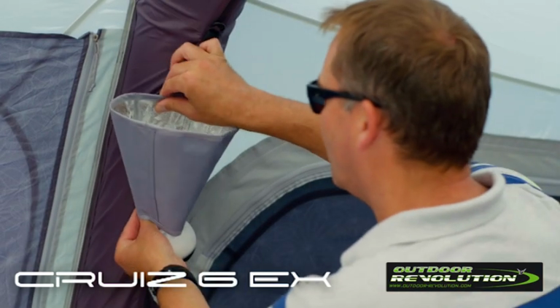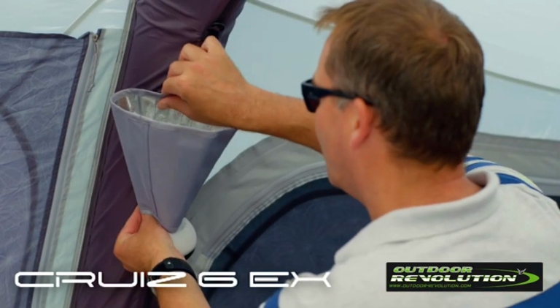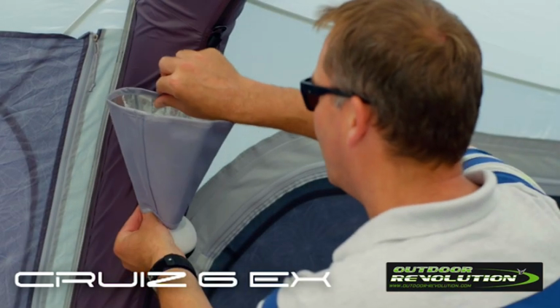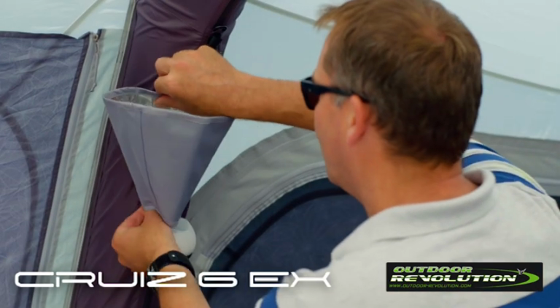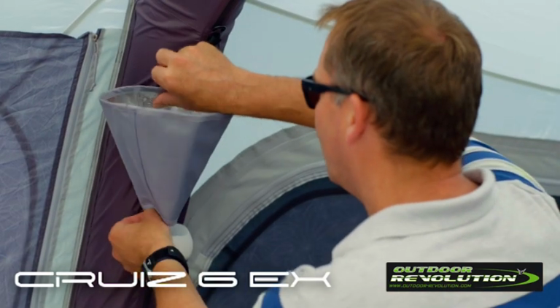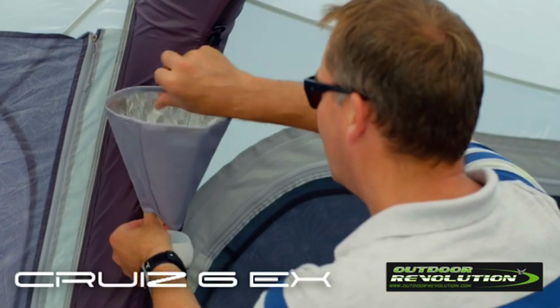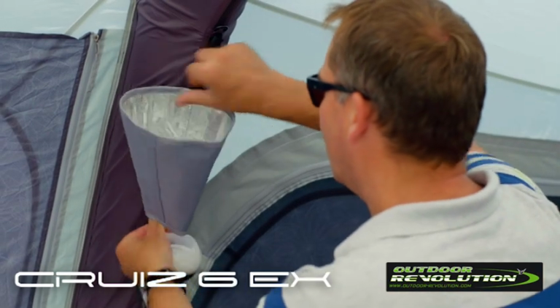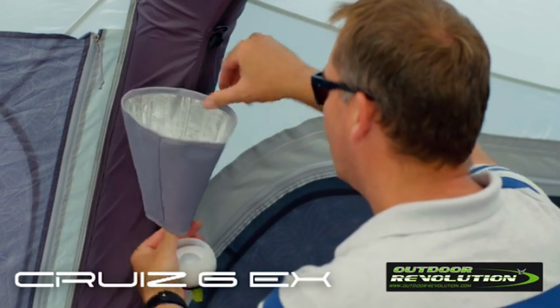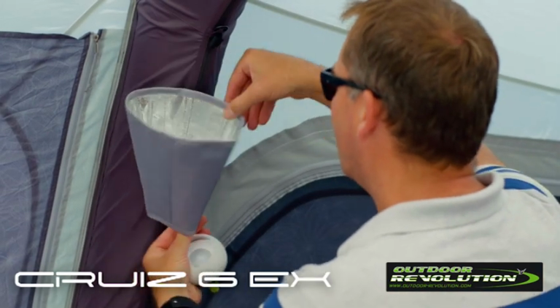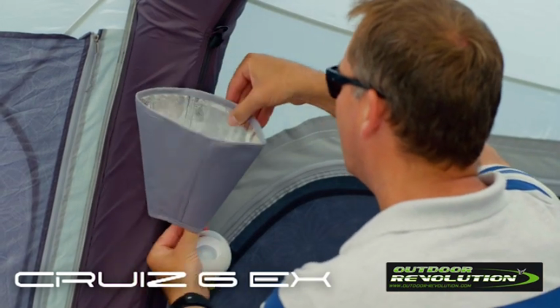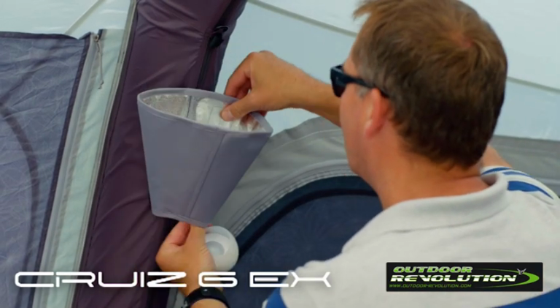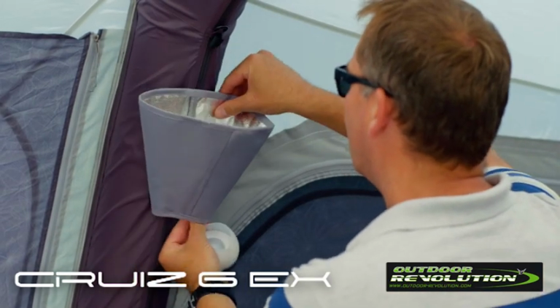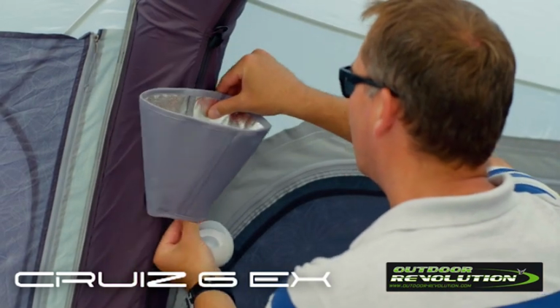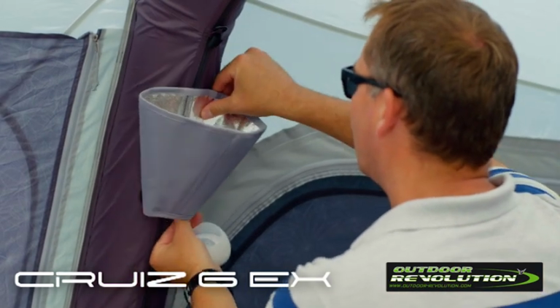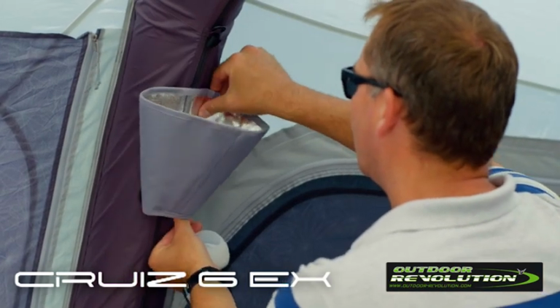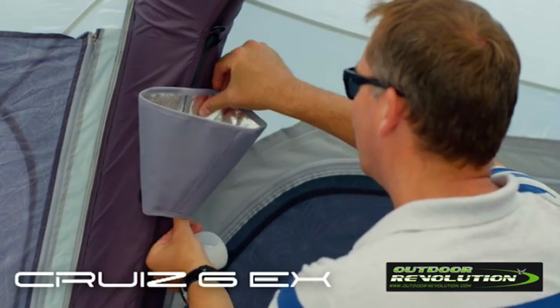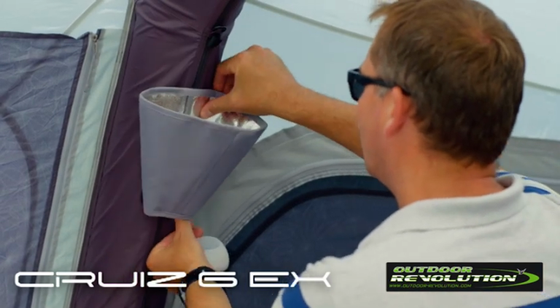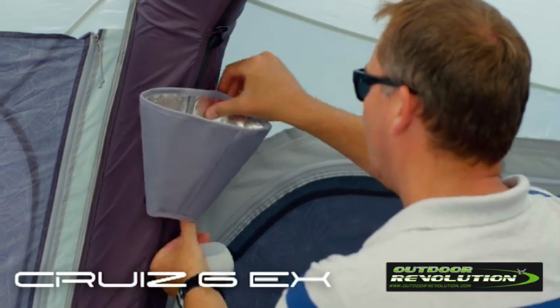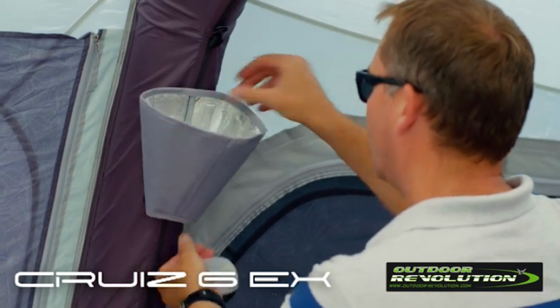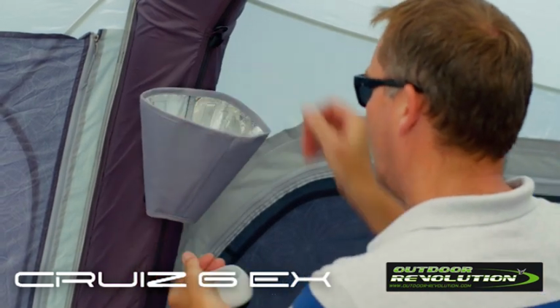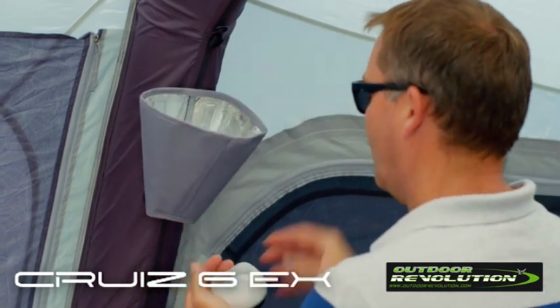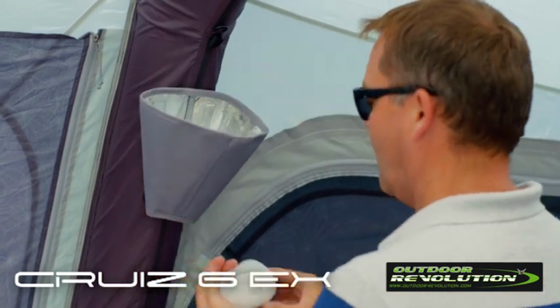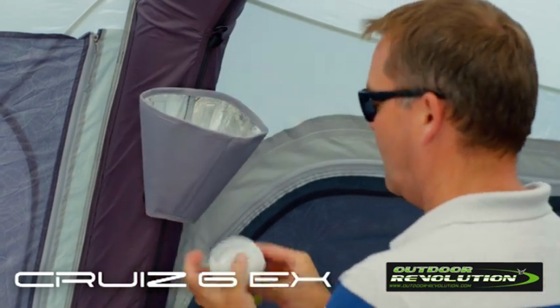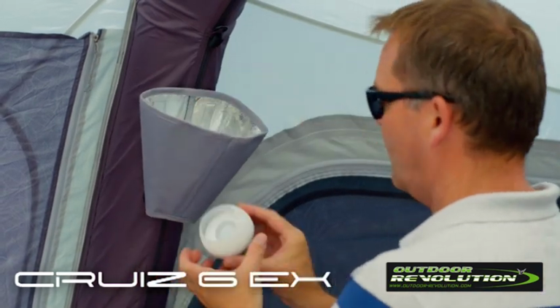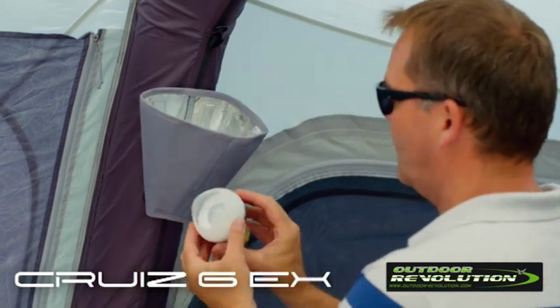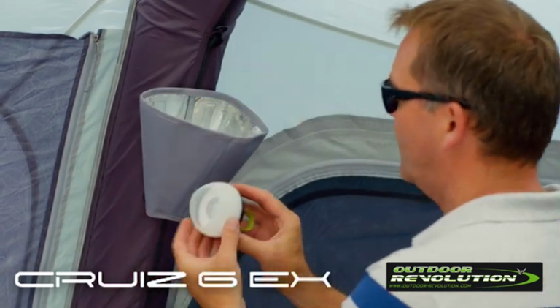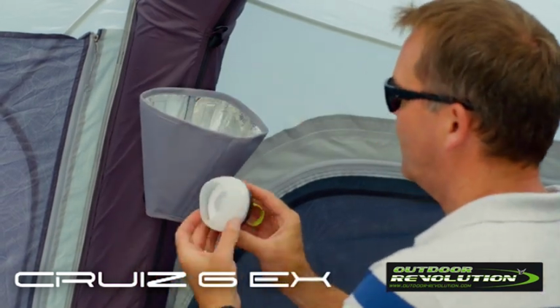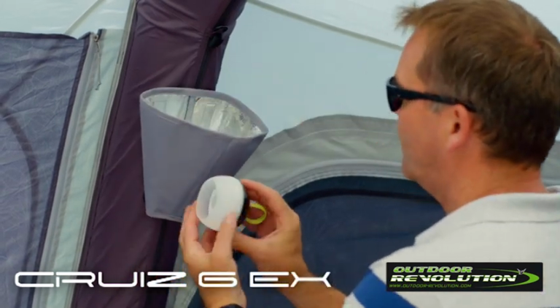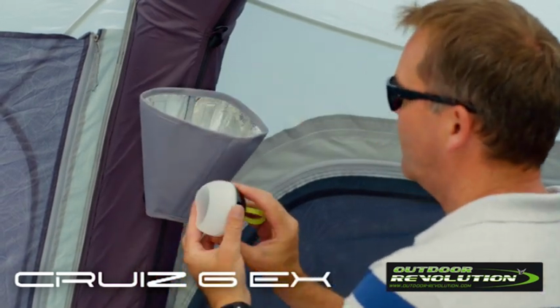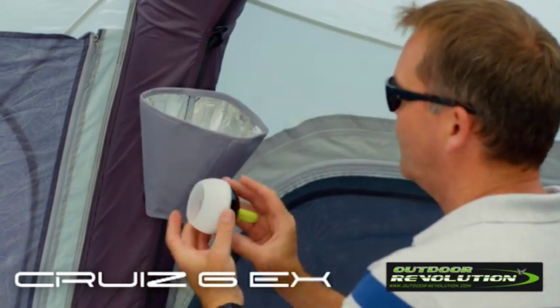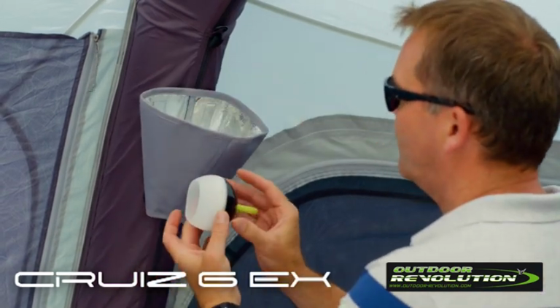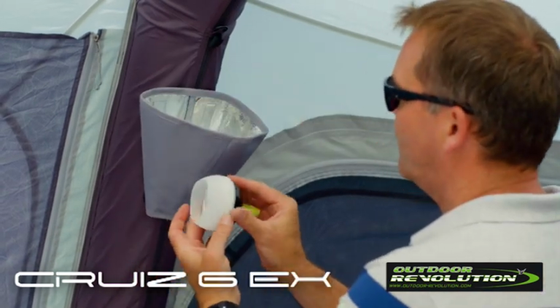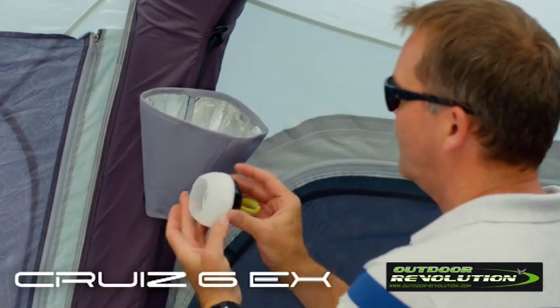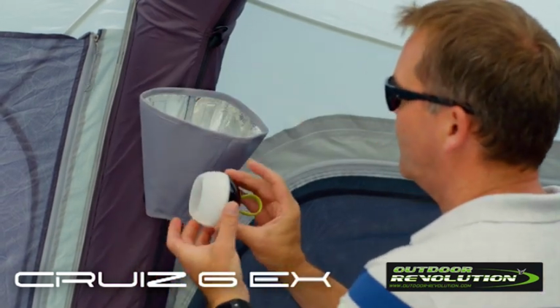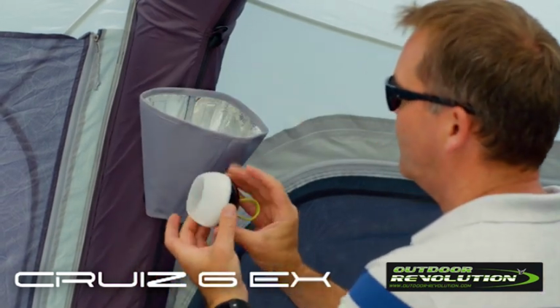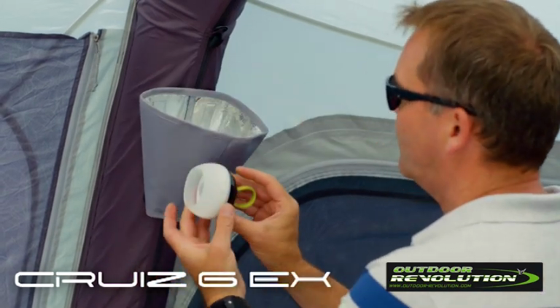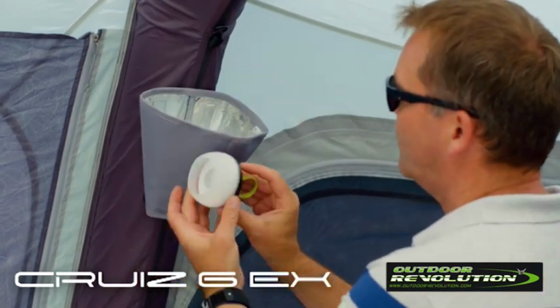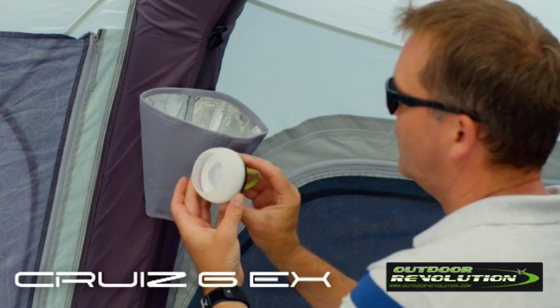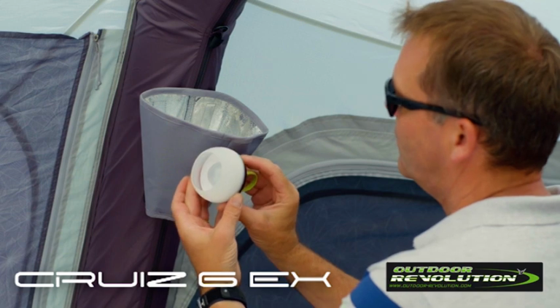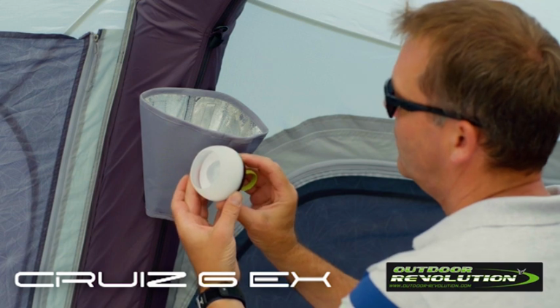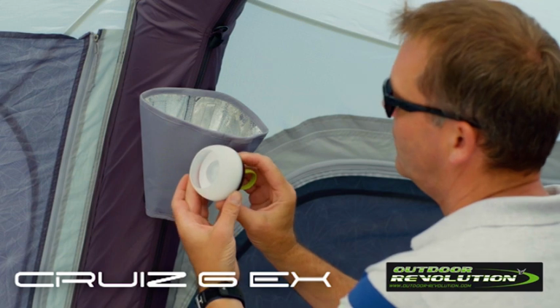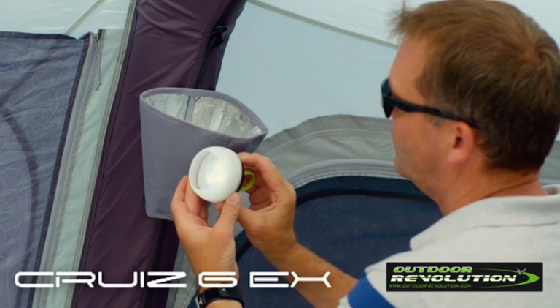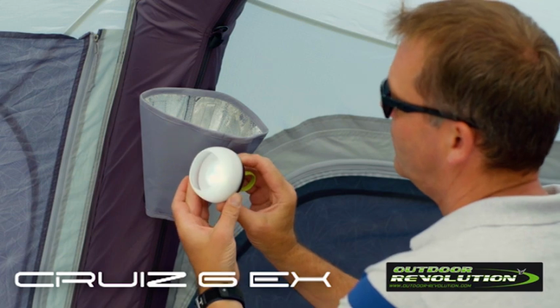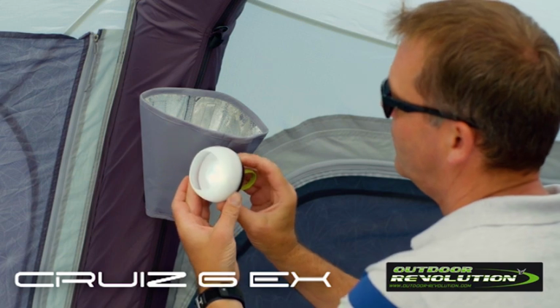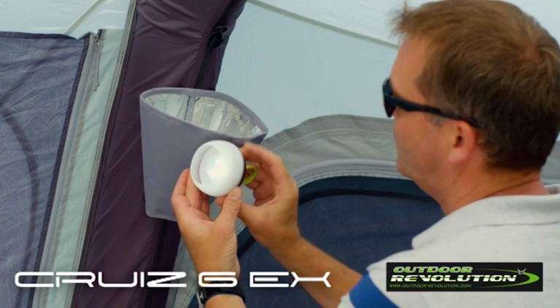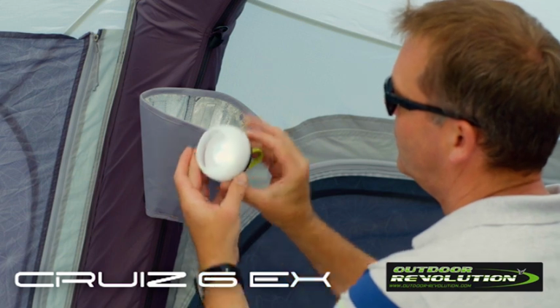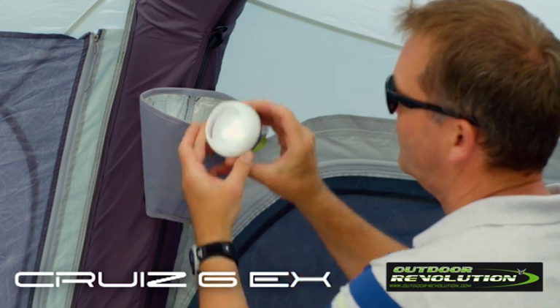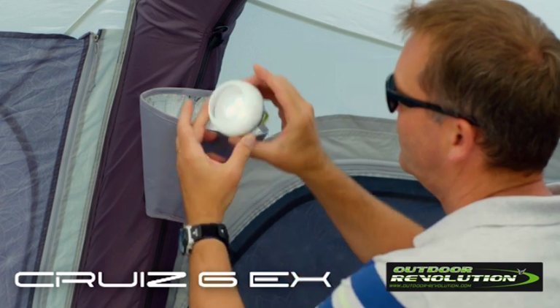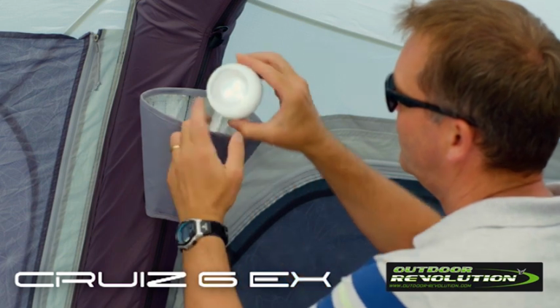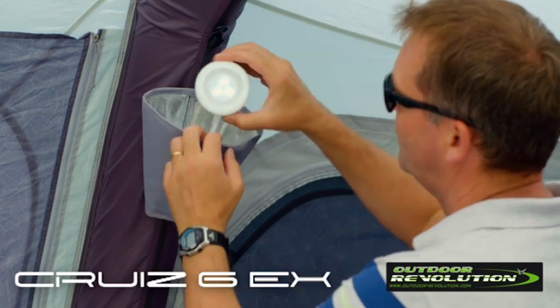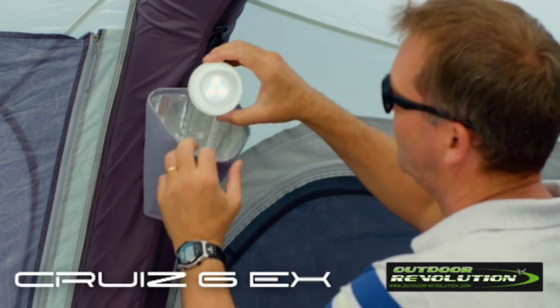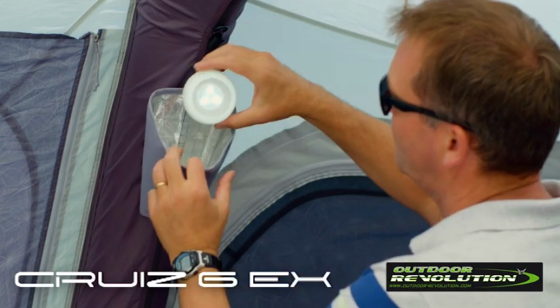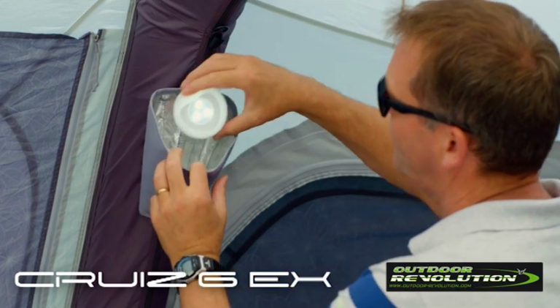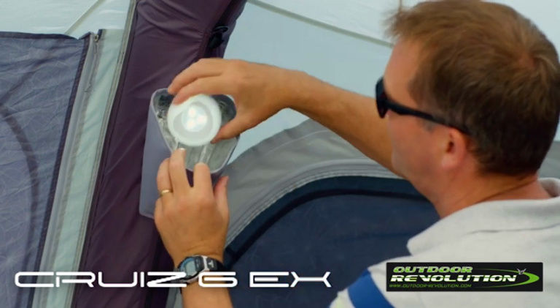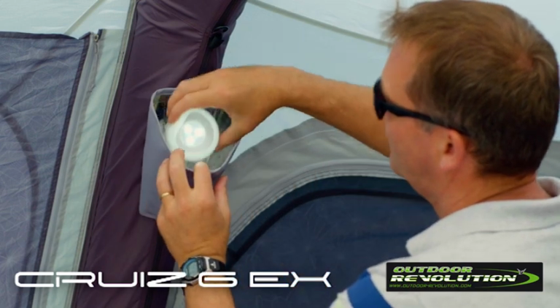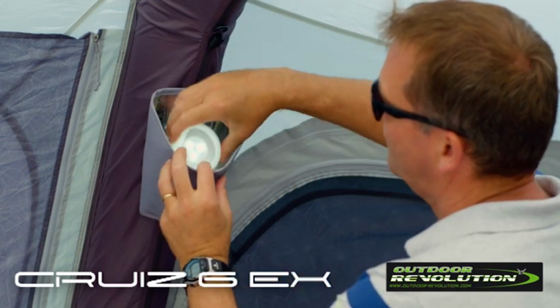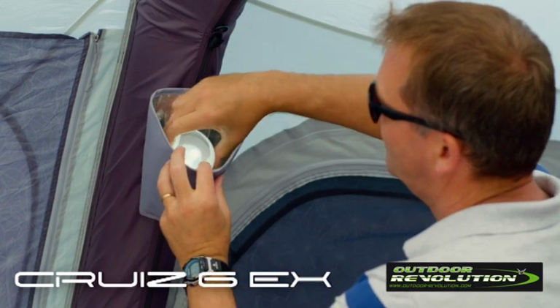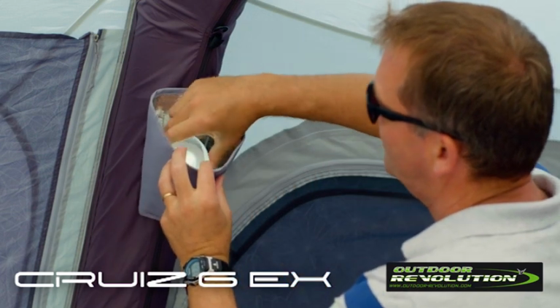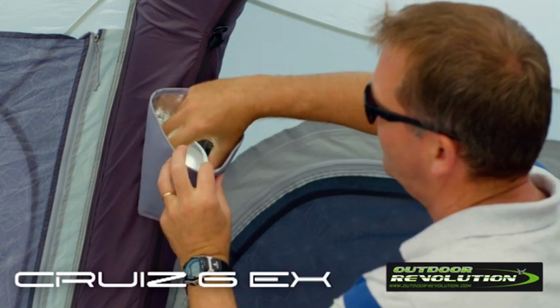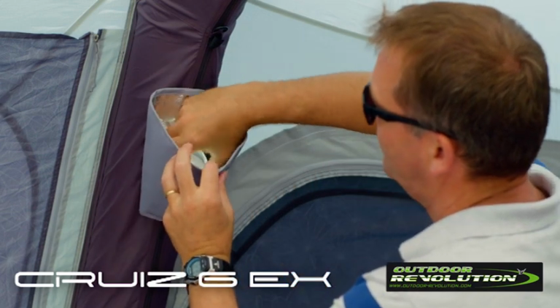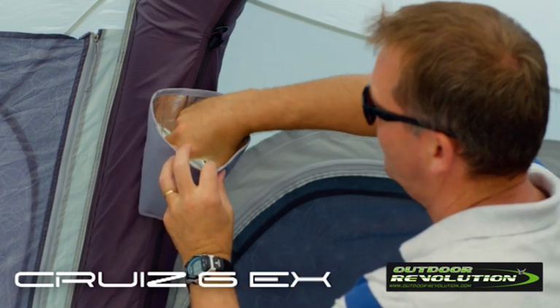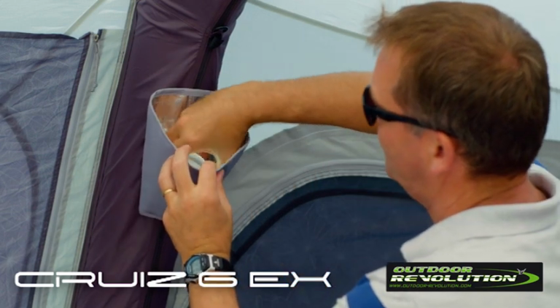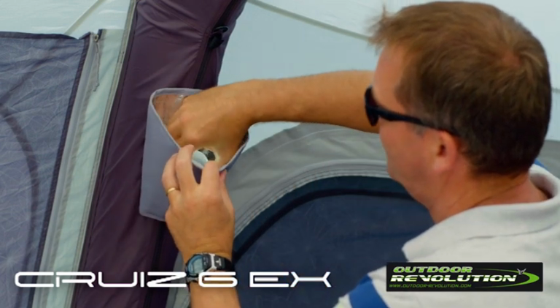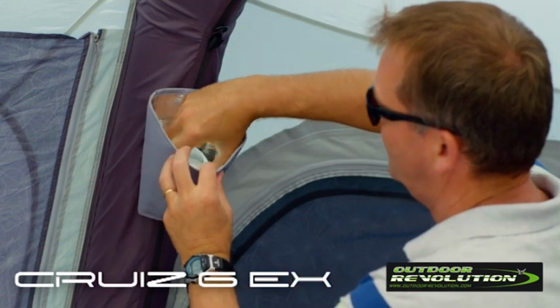It is also compatible with the new LumiLight up-down lighter system which simply velcros onto the tube and the light drops inside.